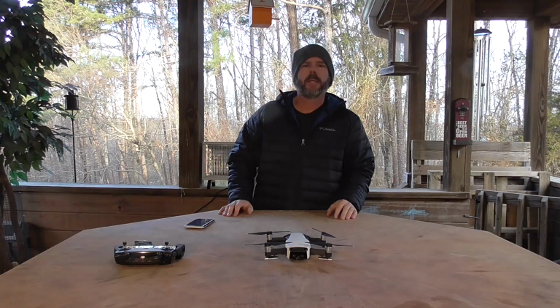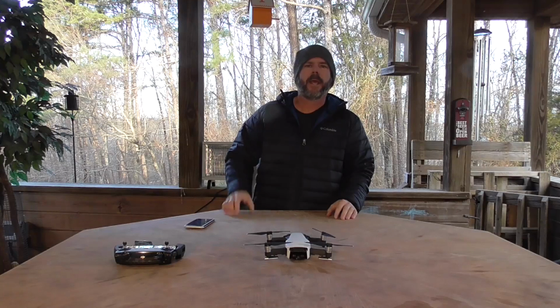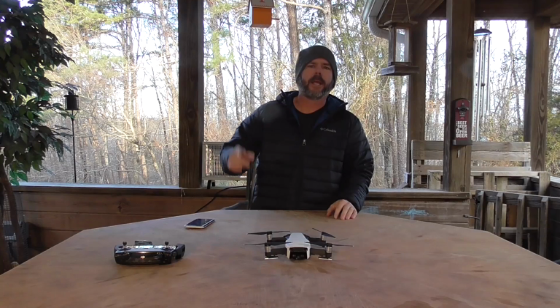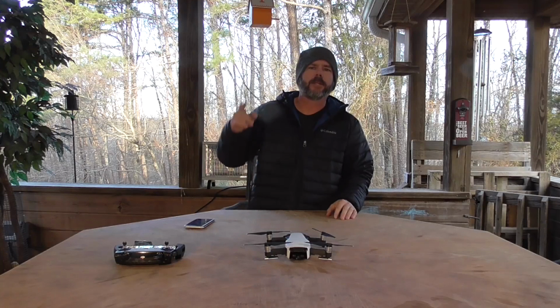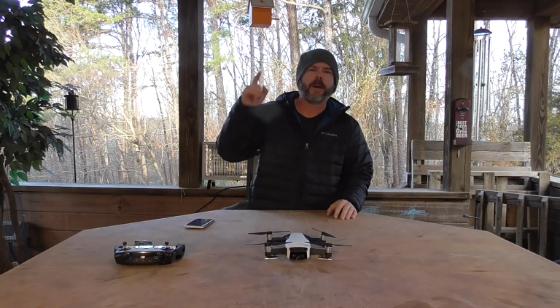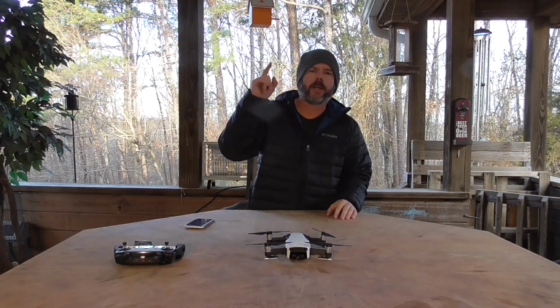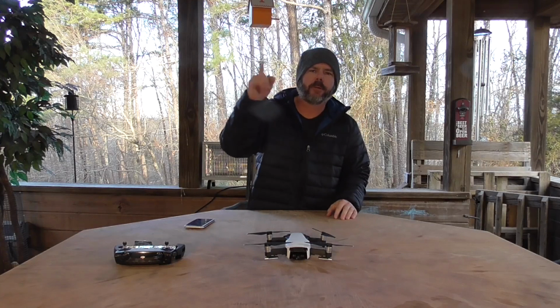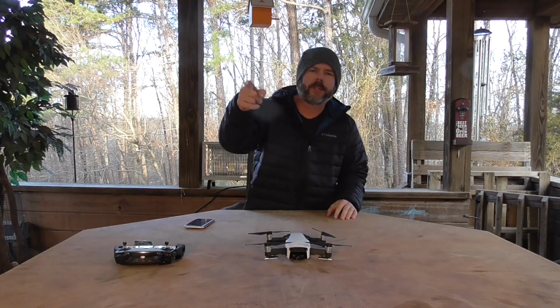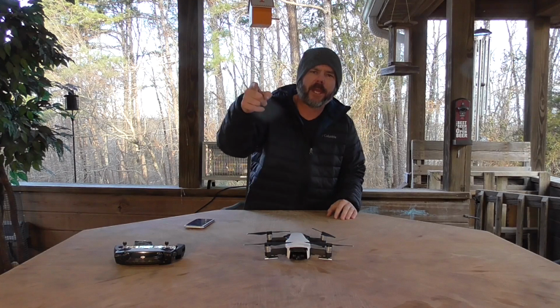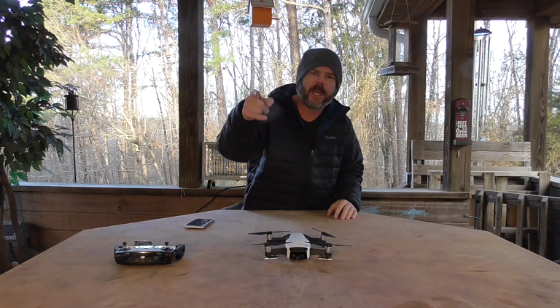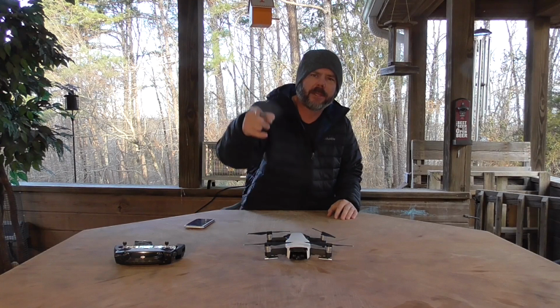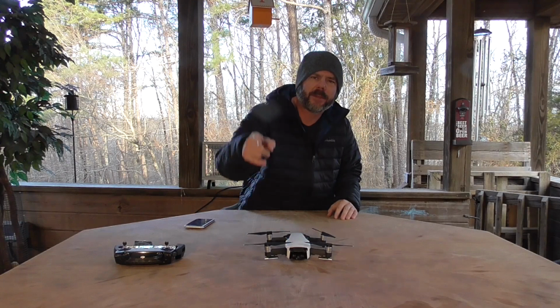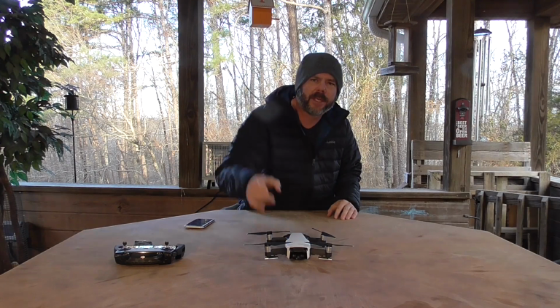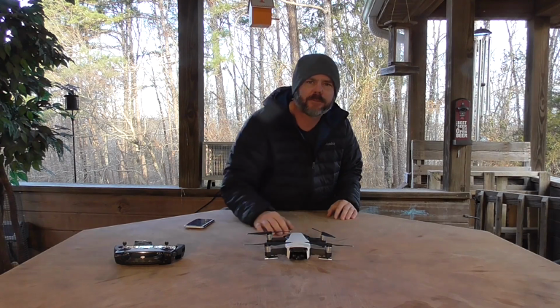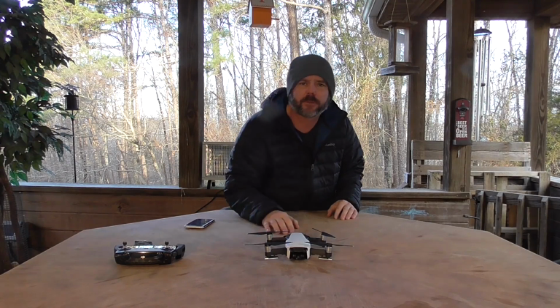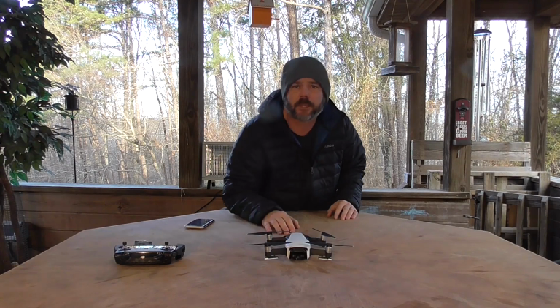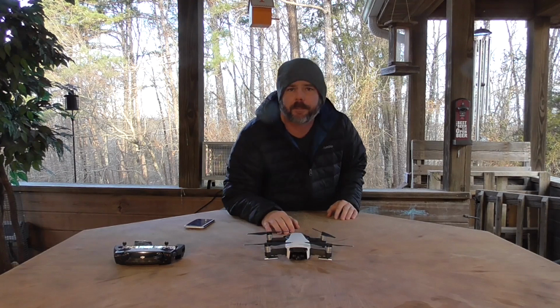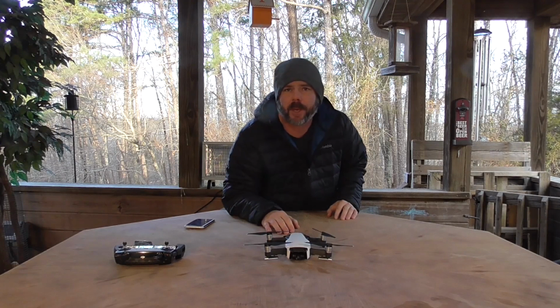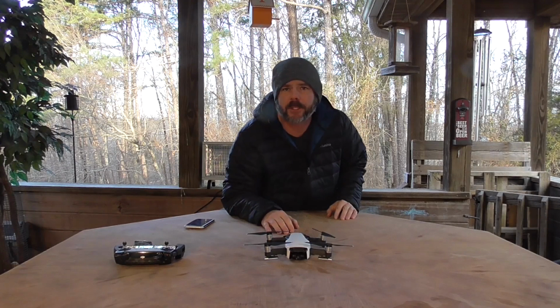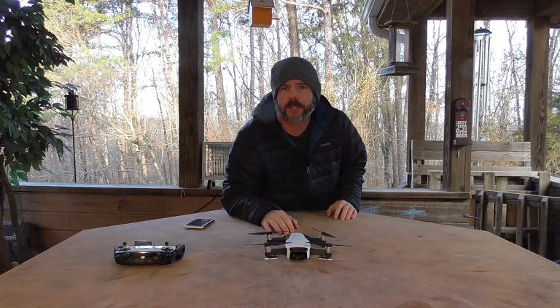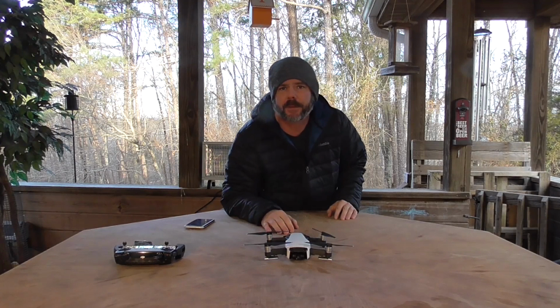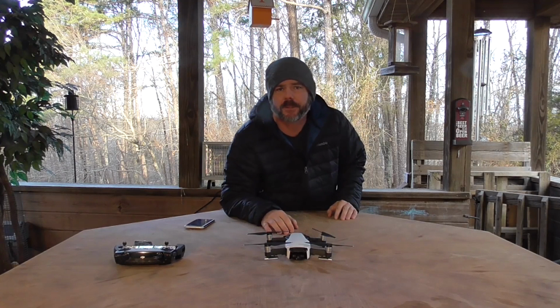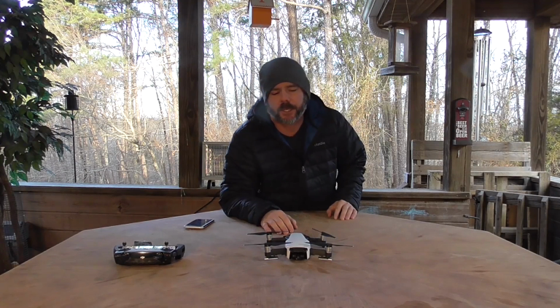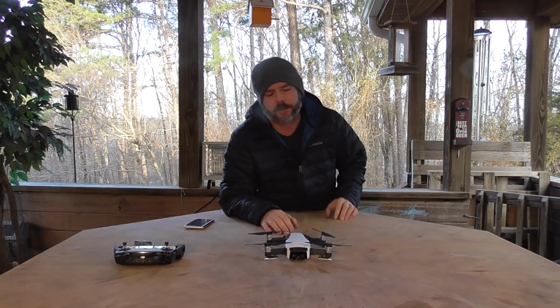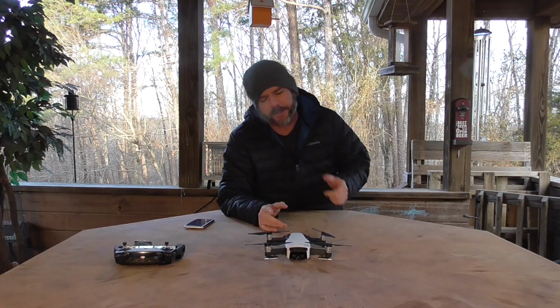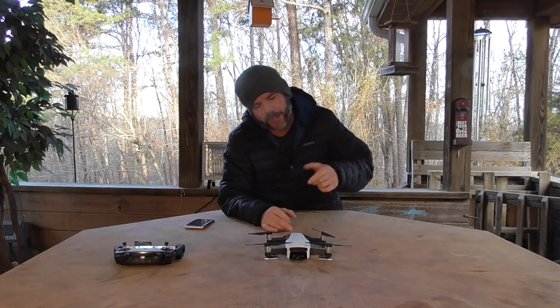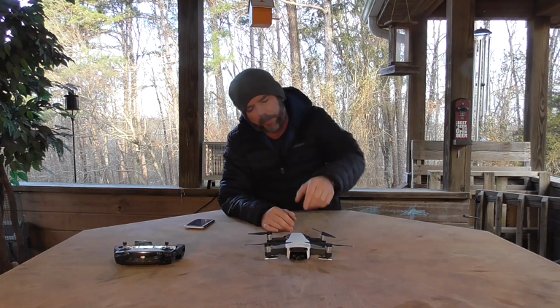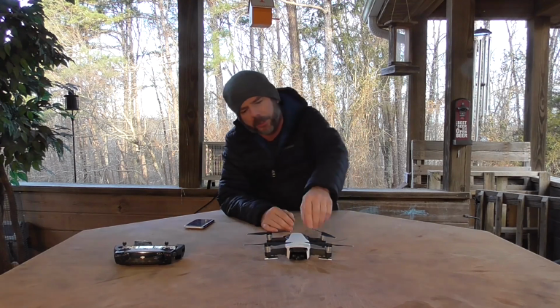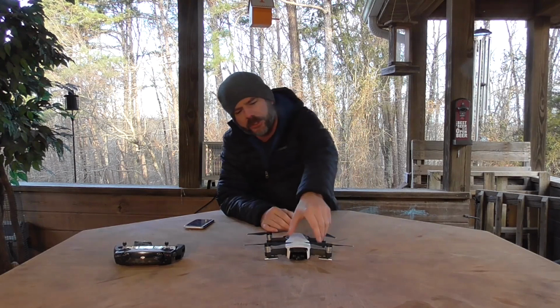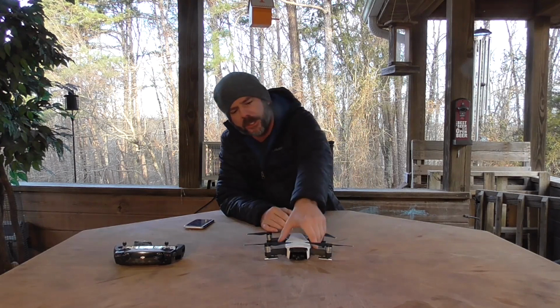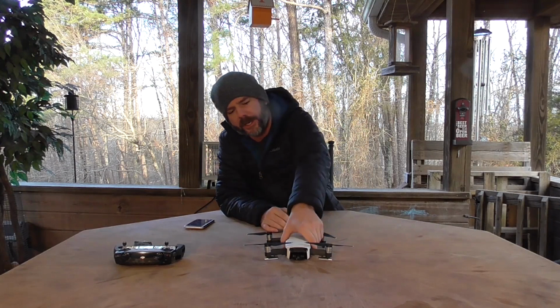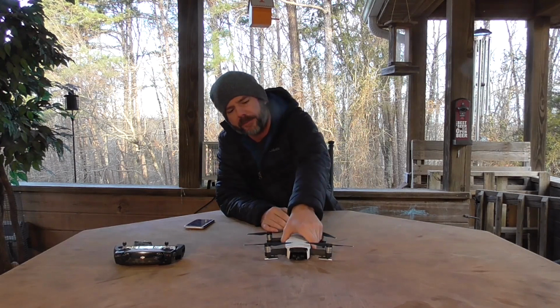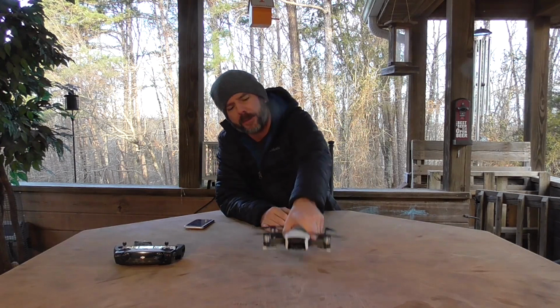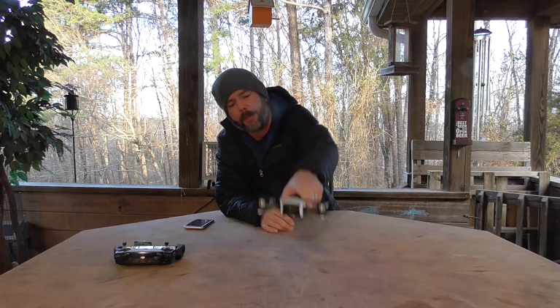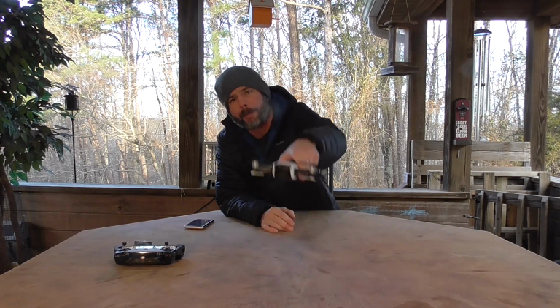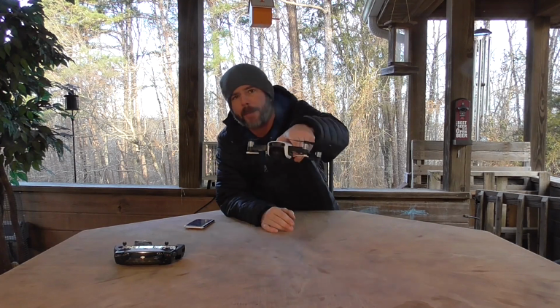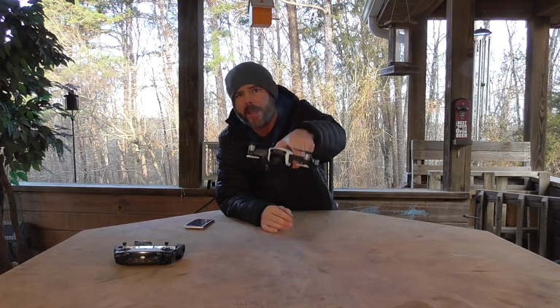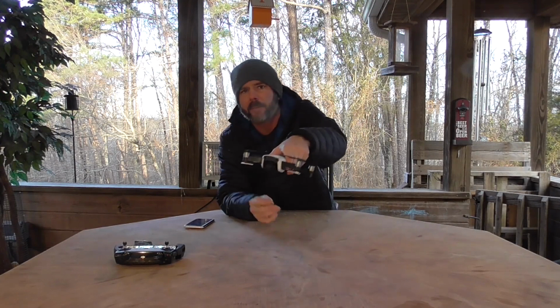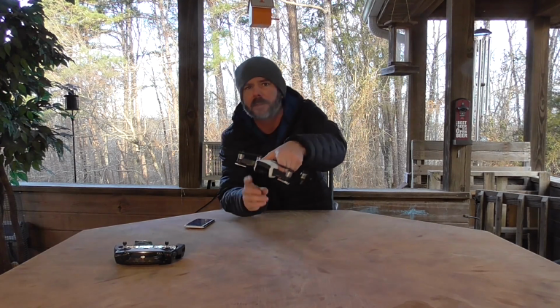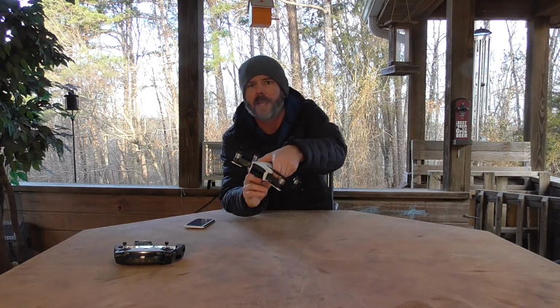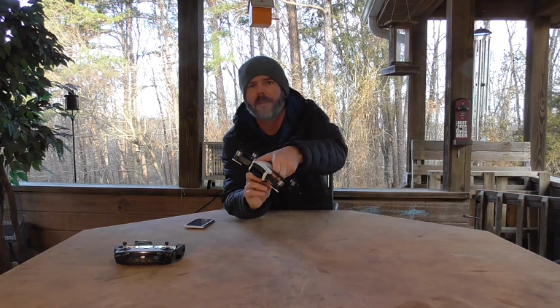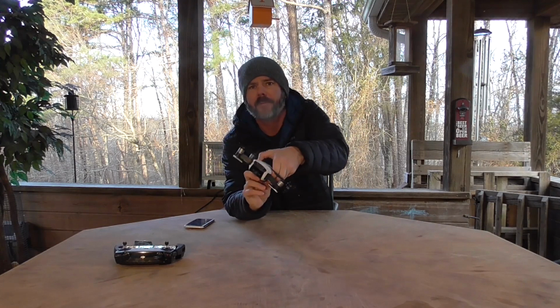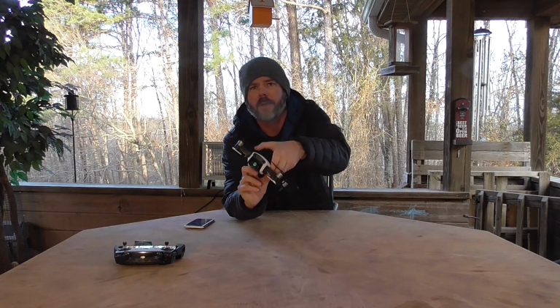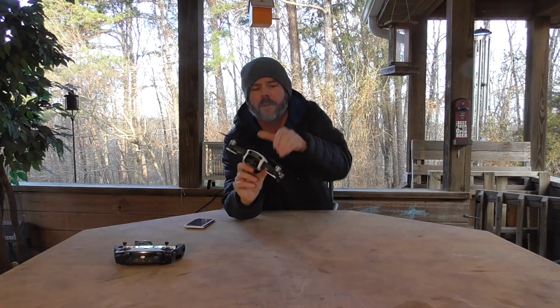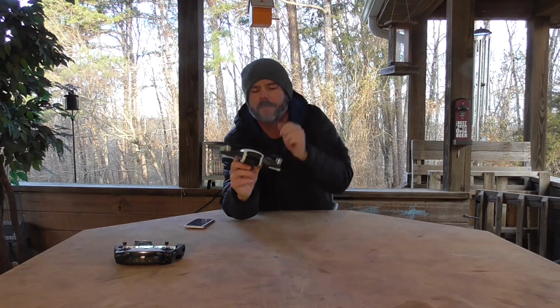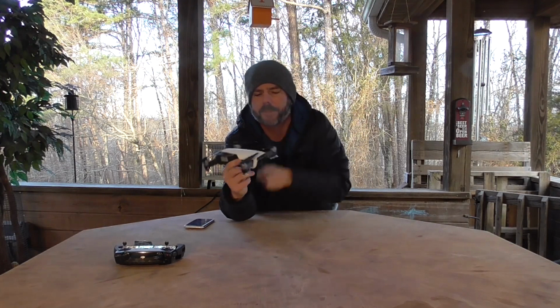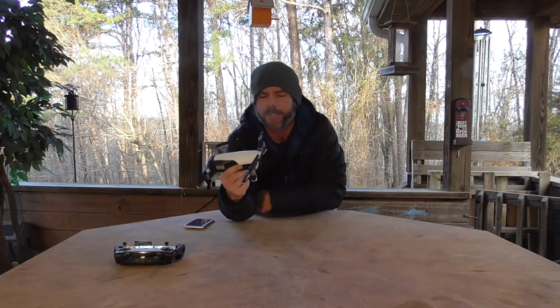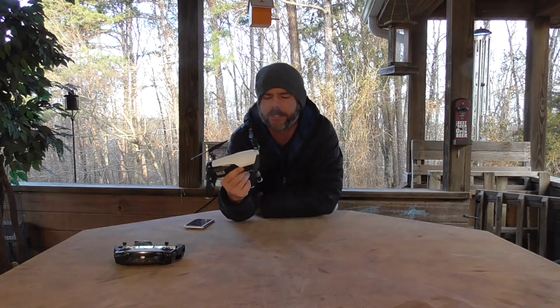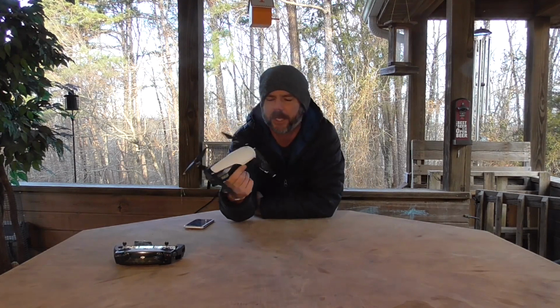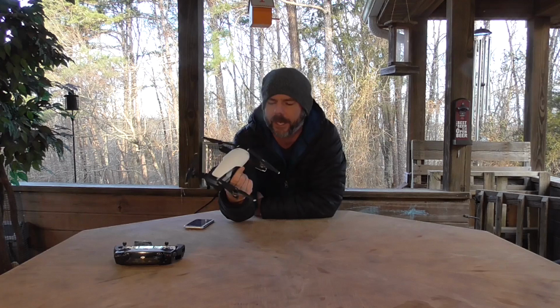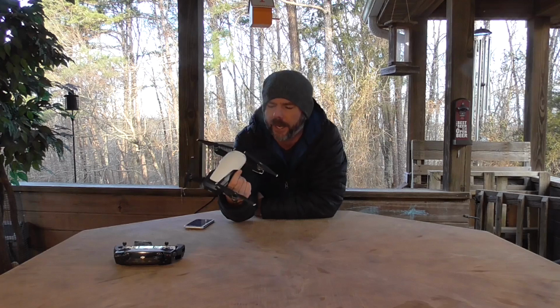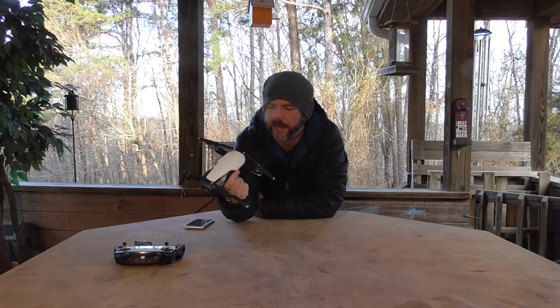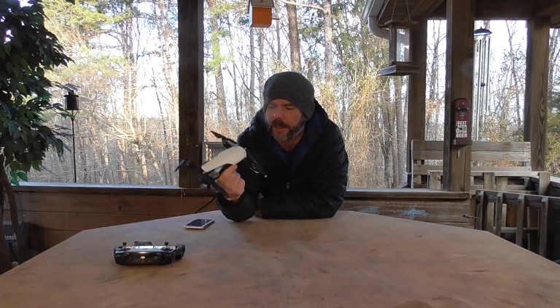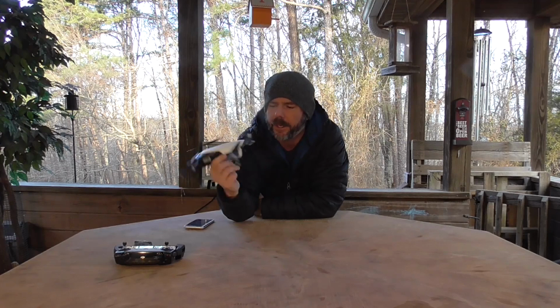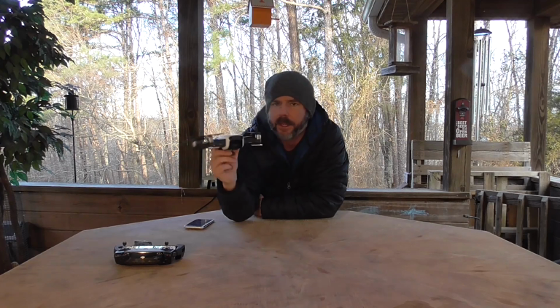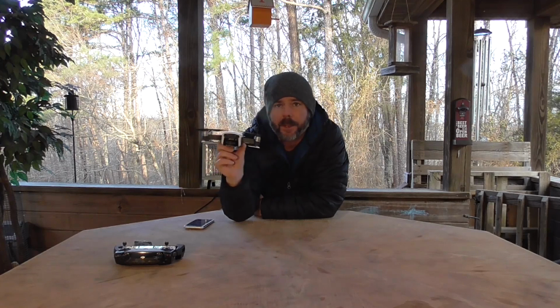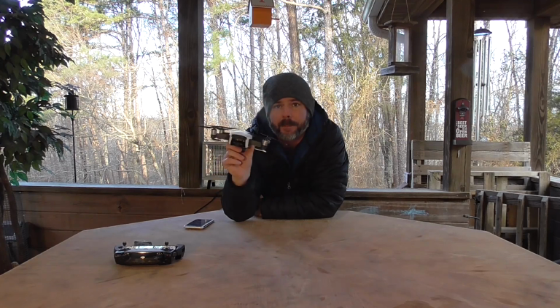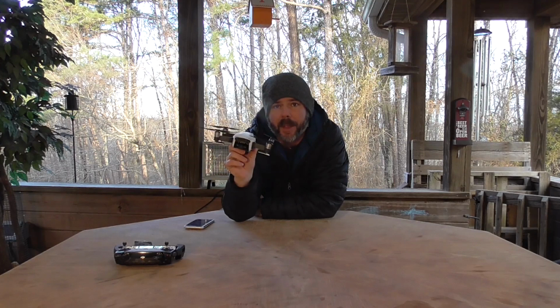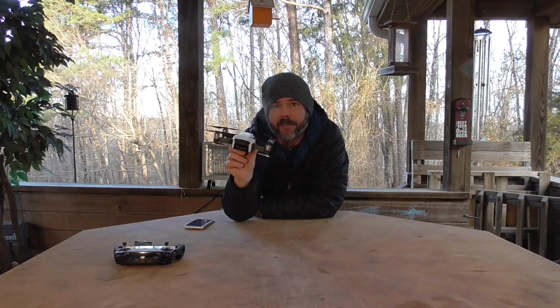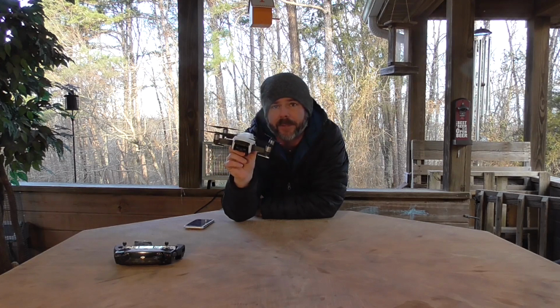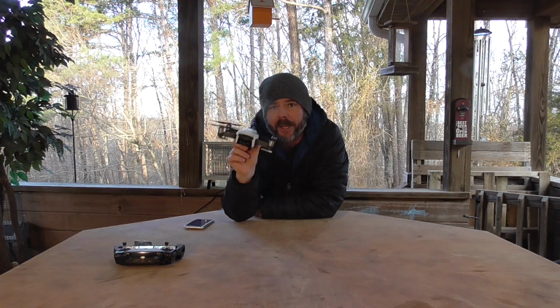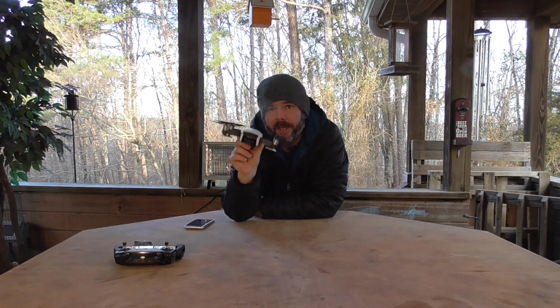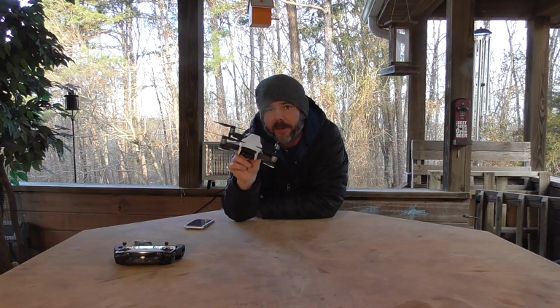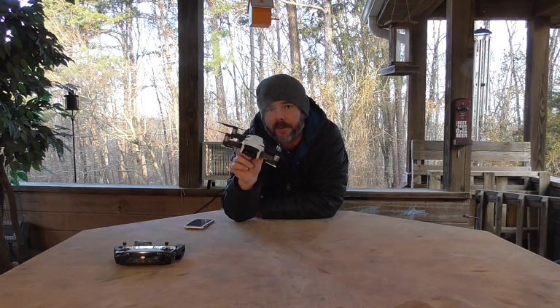Hey guys, Michael Kincaid. Thanks for stopping by and checking out the channel. Today we're going to check out the battery life of the DJI Mavic Air.